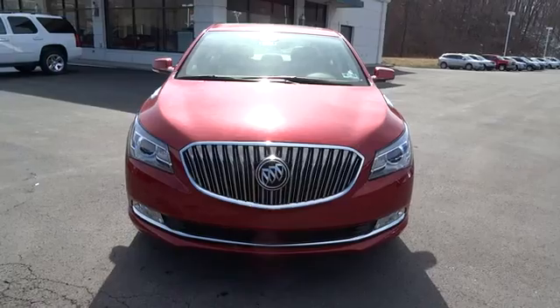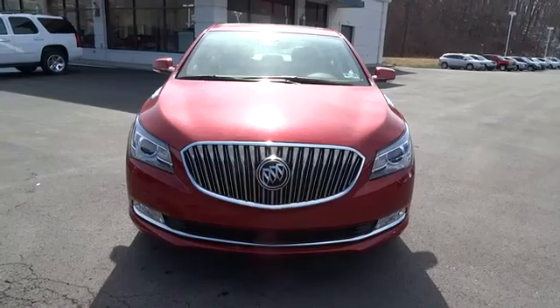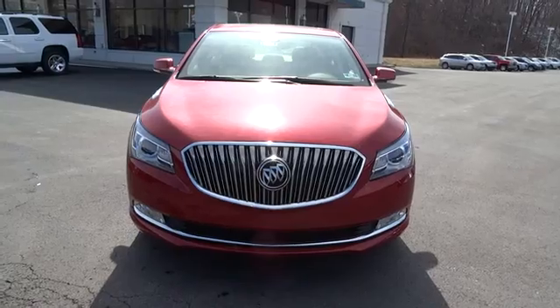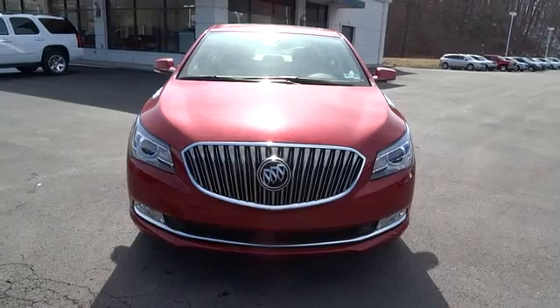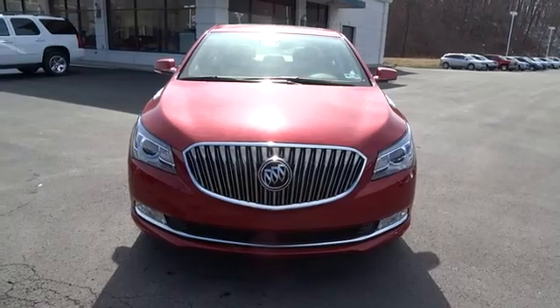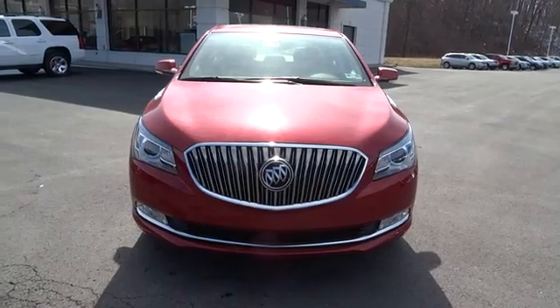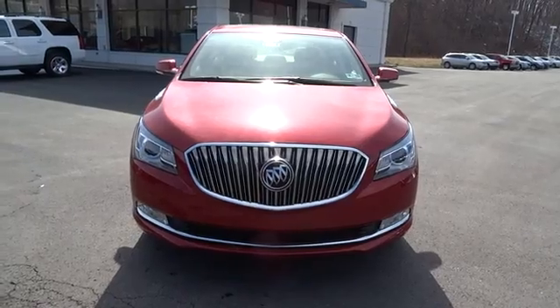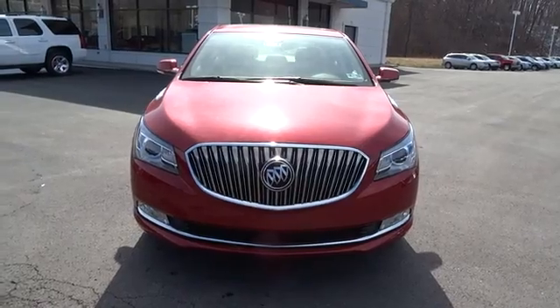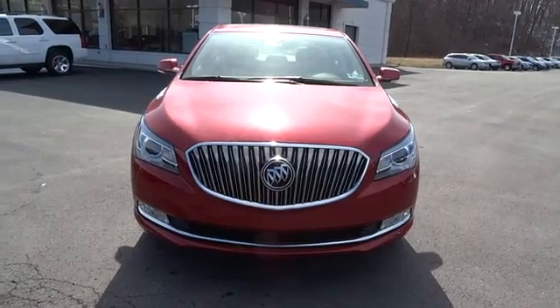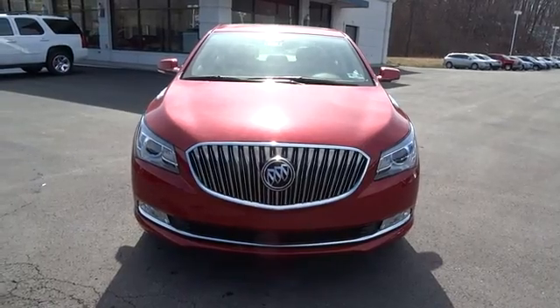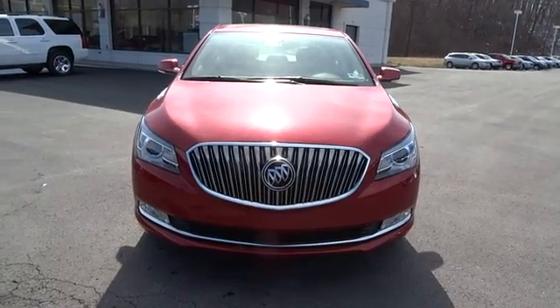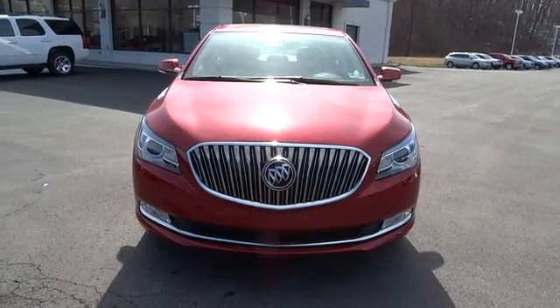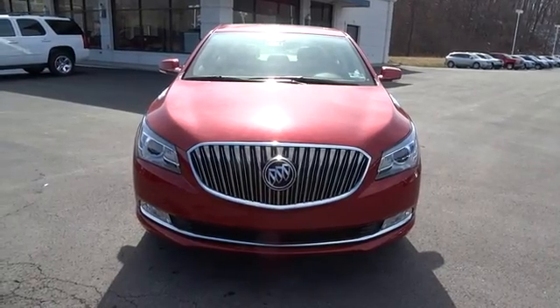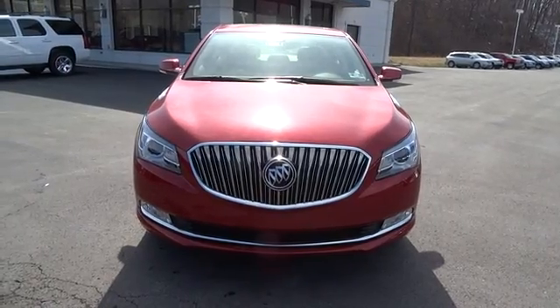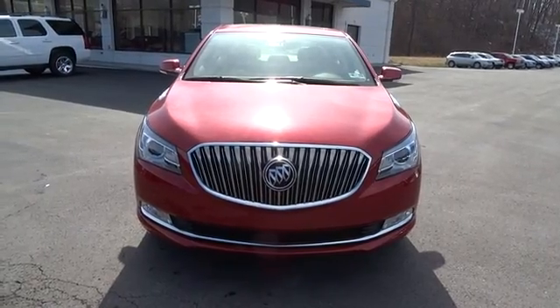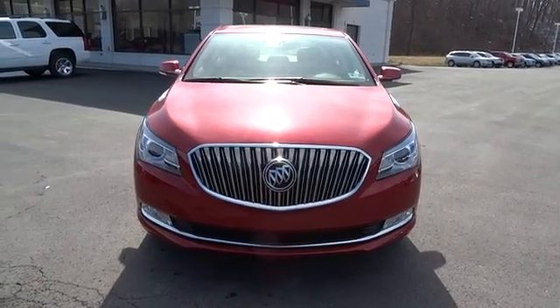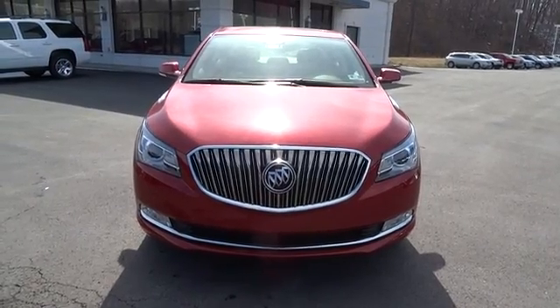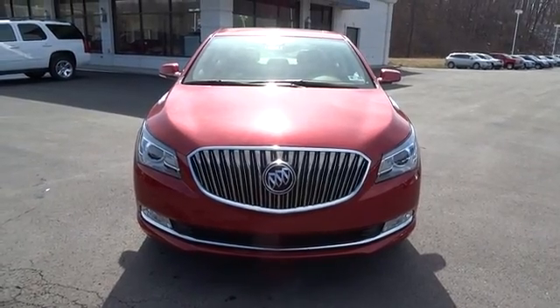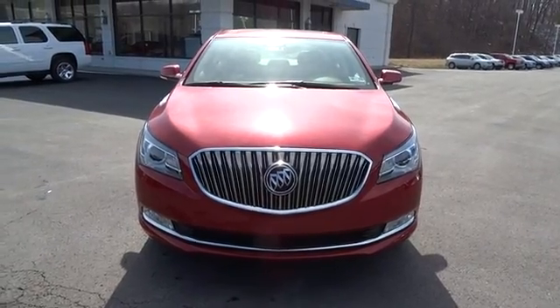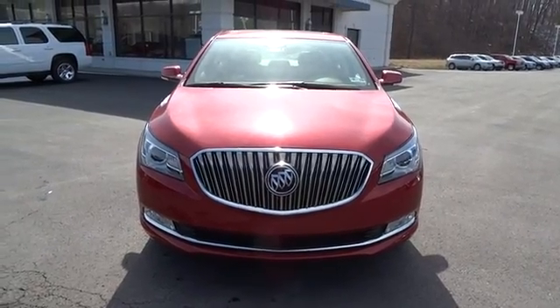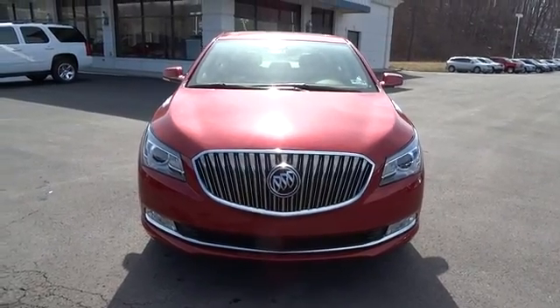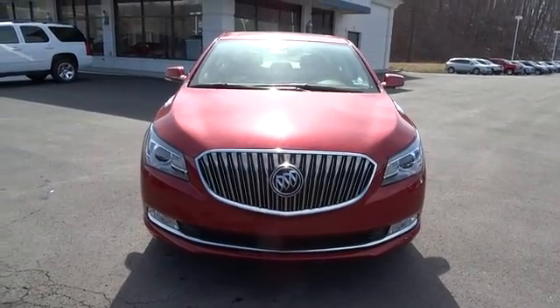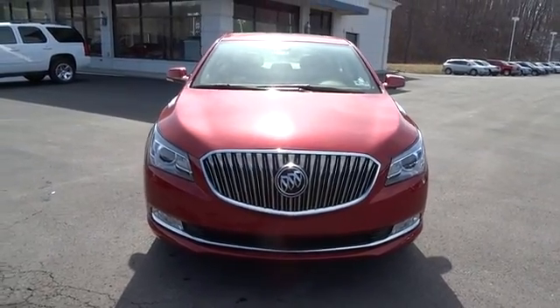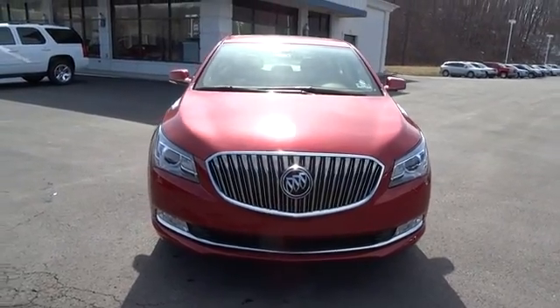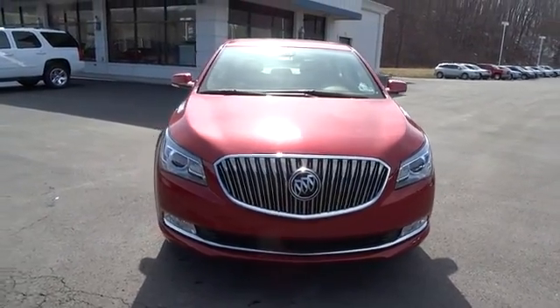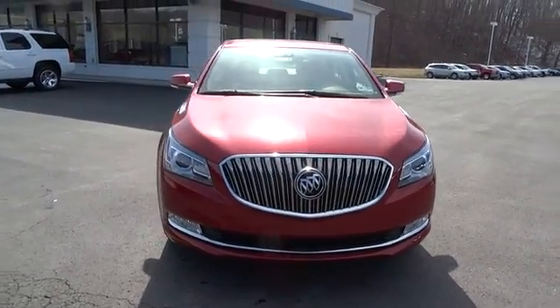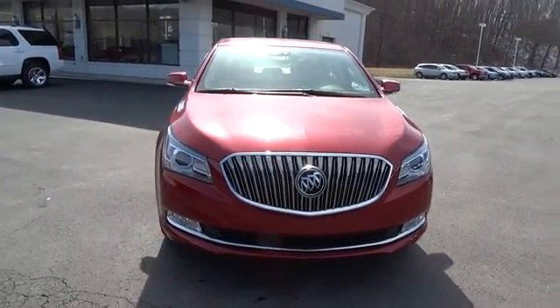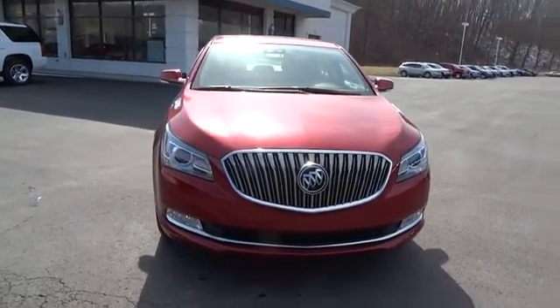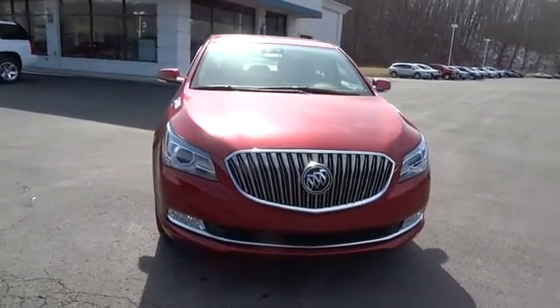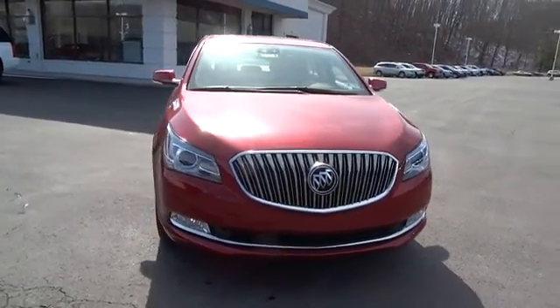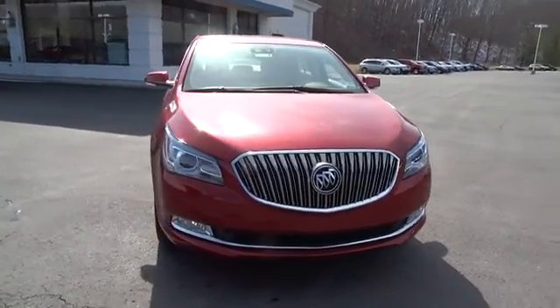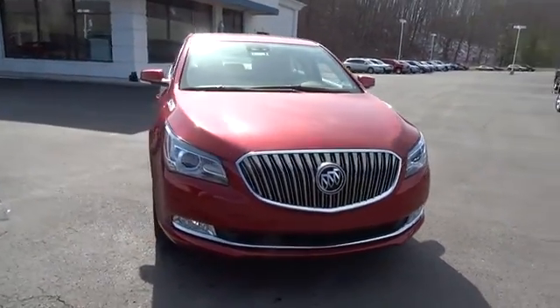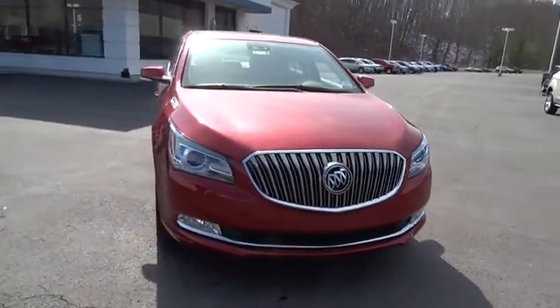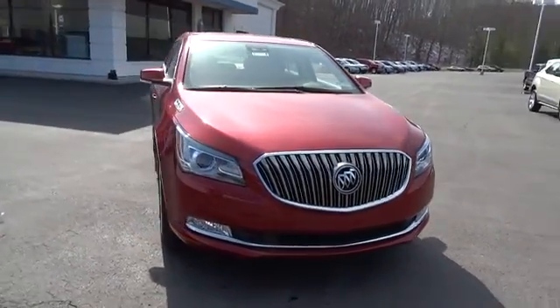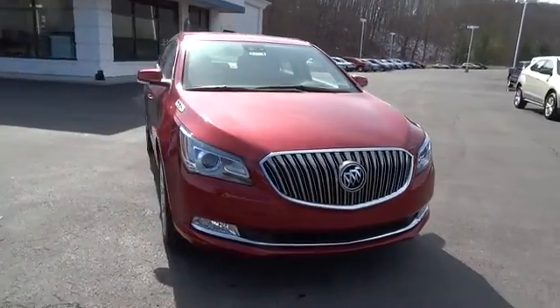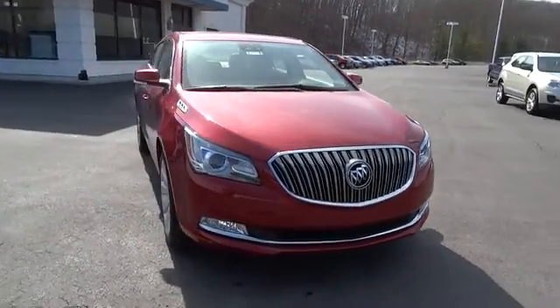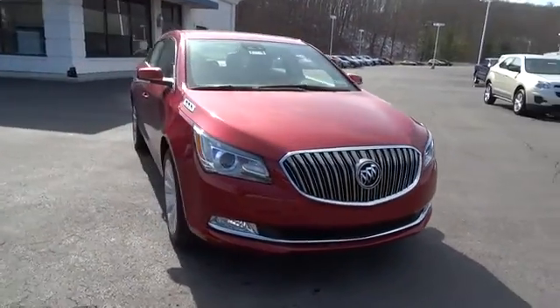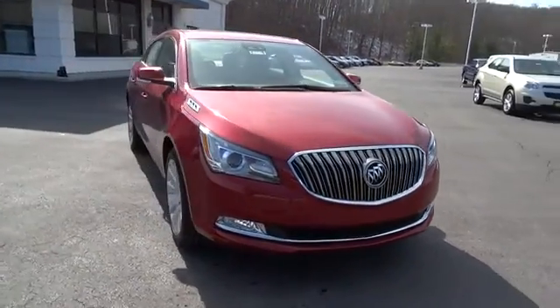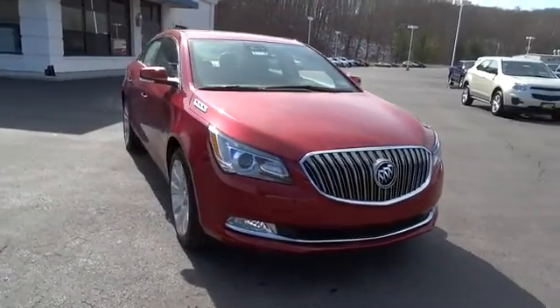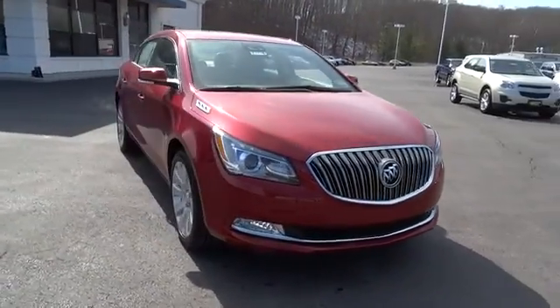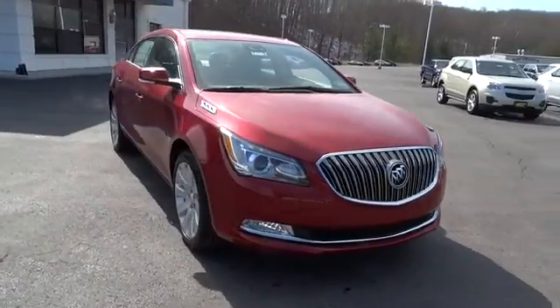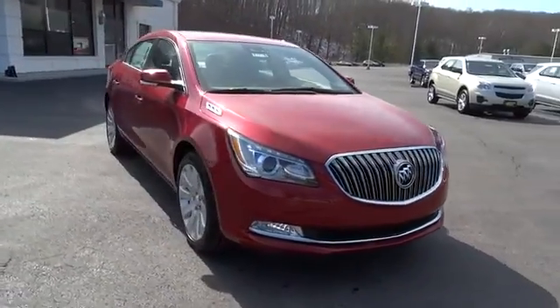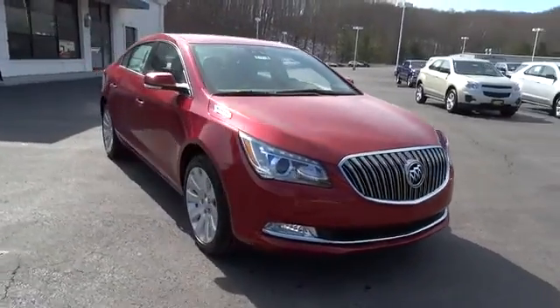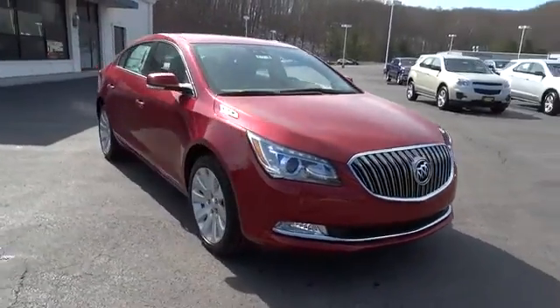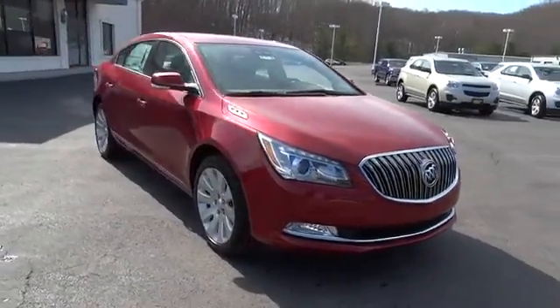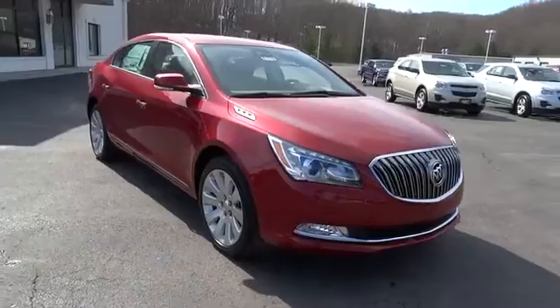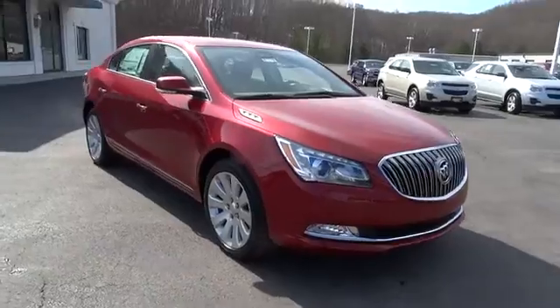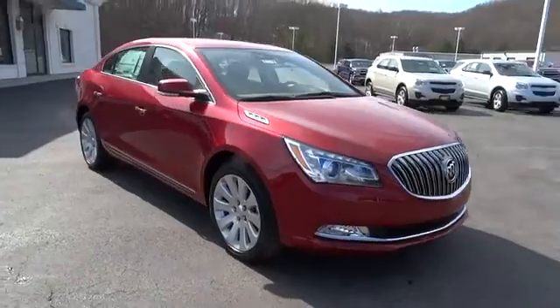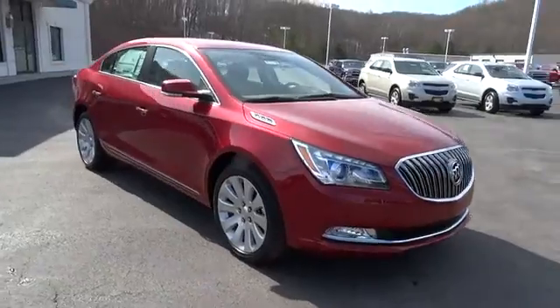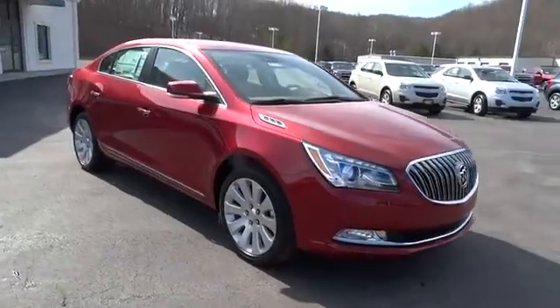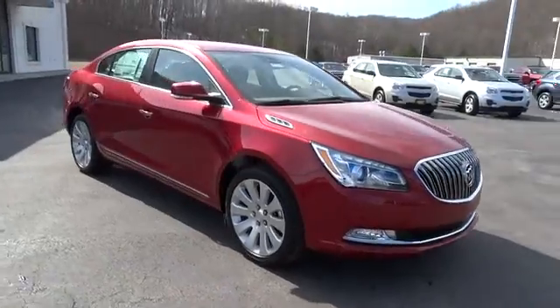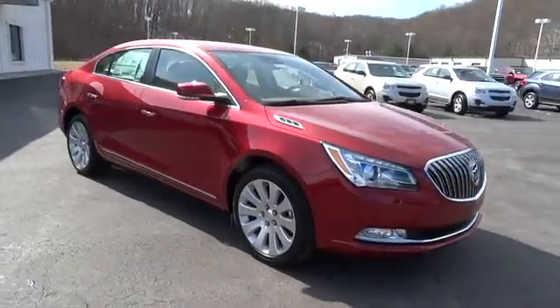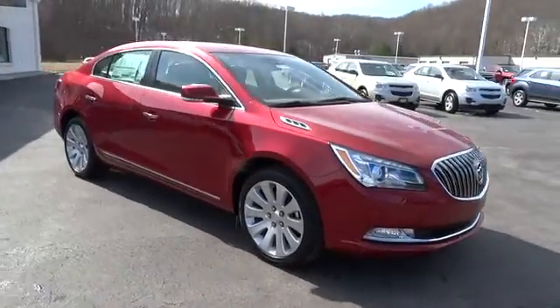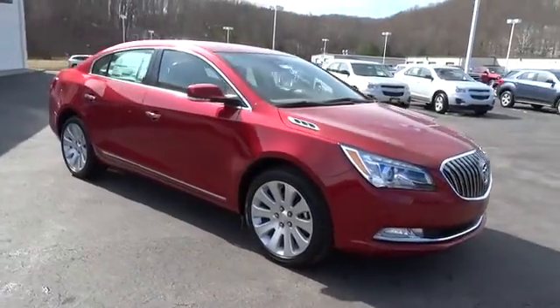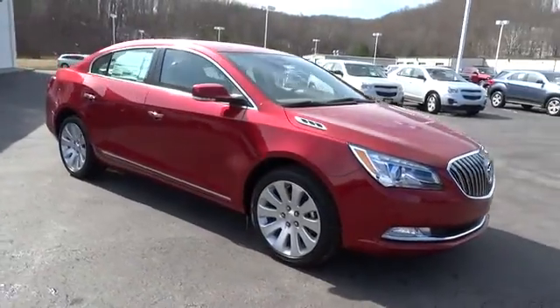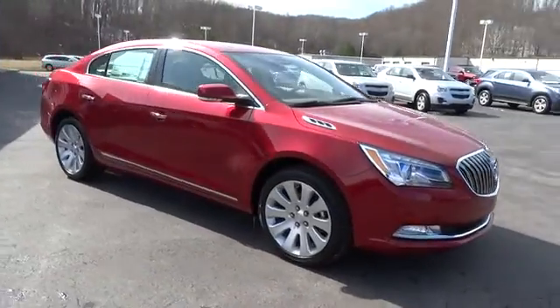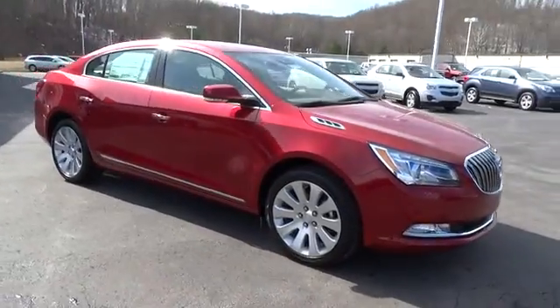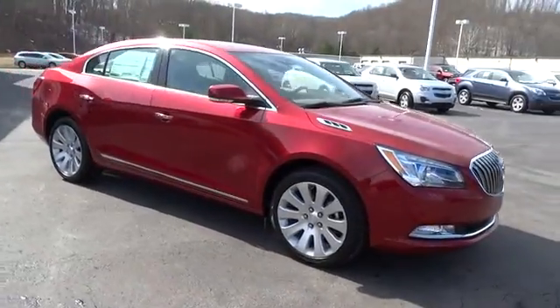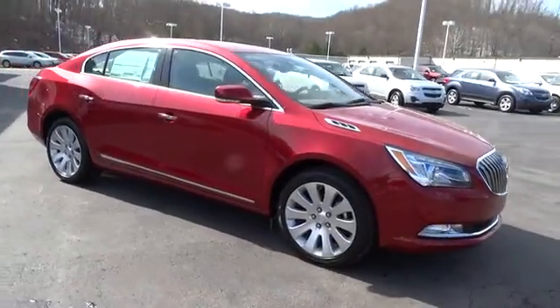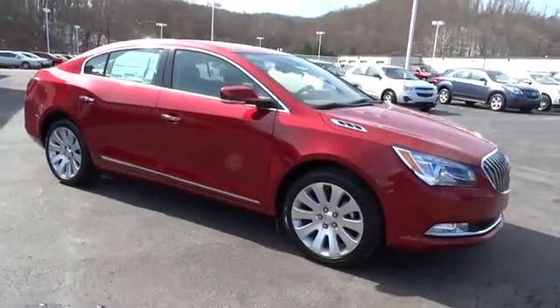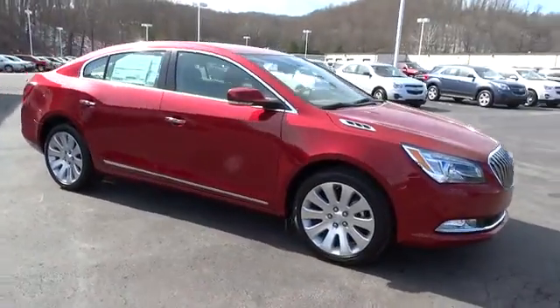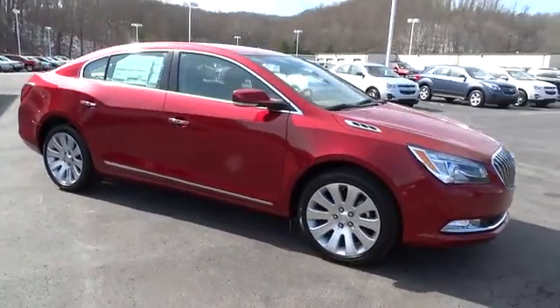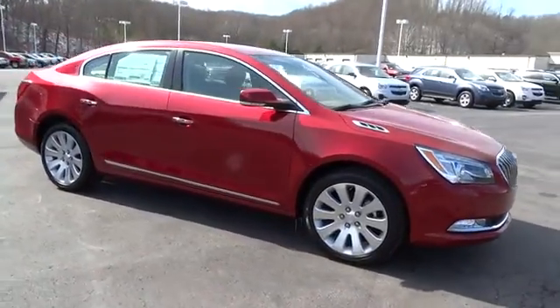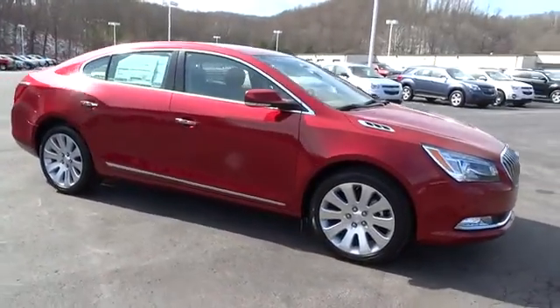The 2014 LaCrosse. The Buick LaCrosse has a quiet interior, steady and supple ride, and responsive handling.